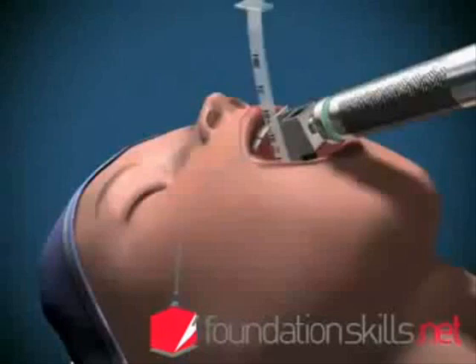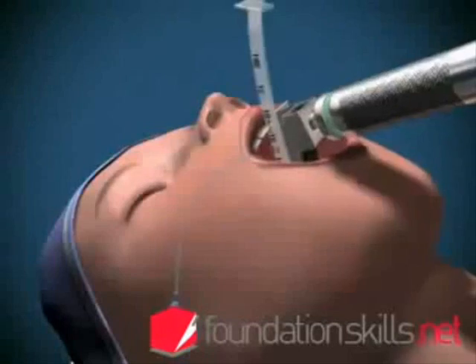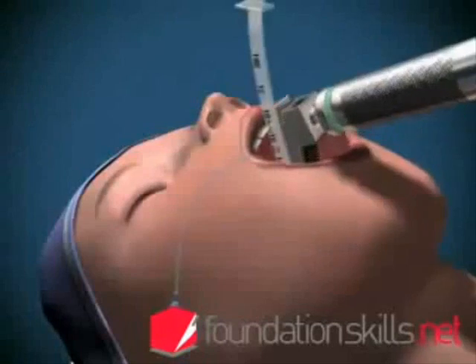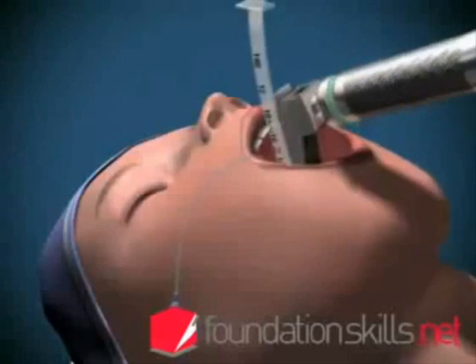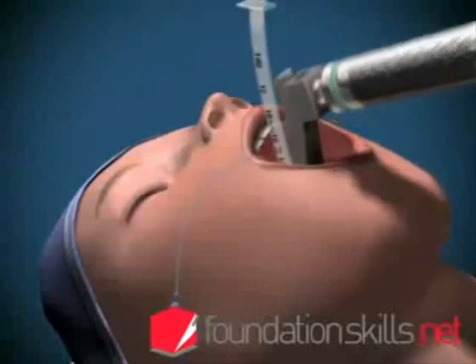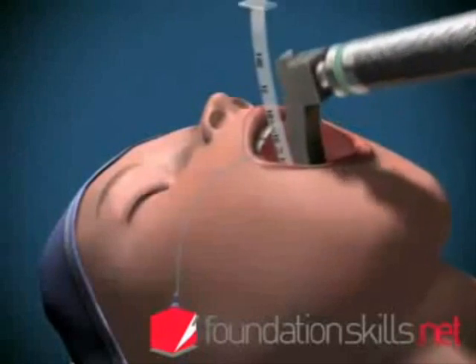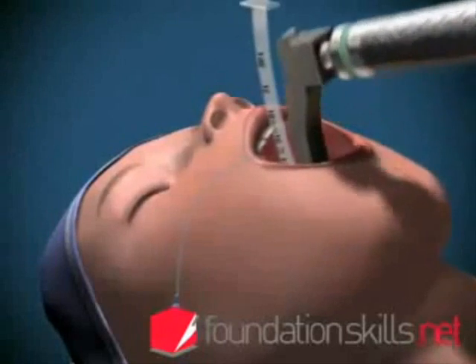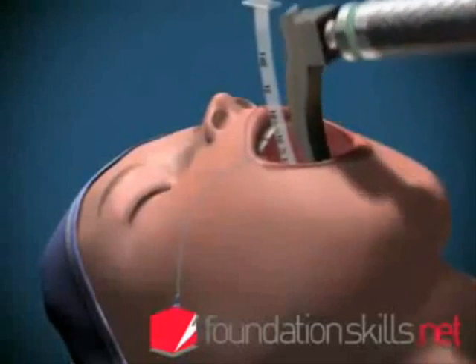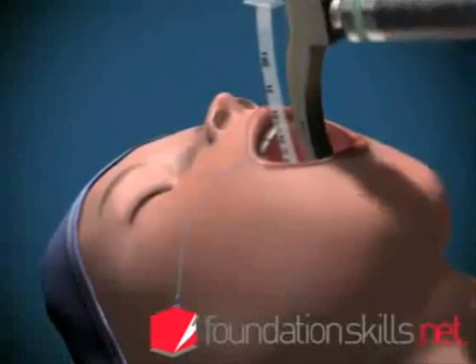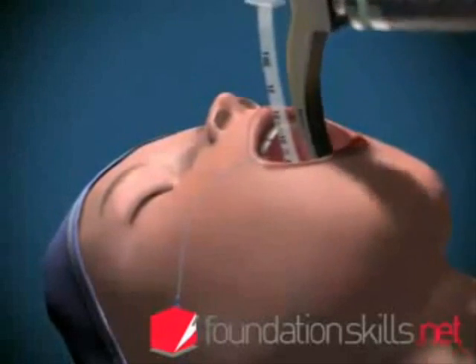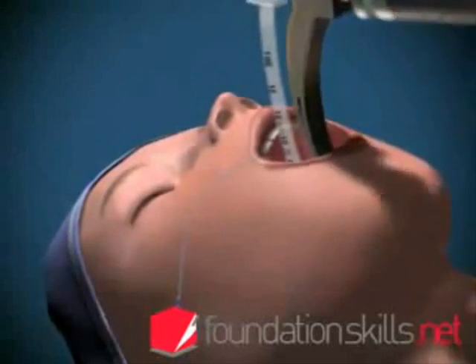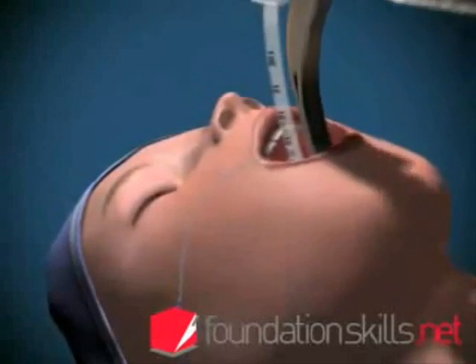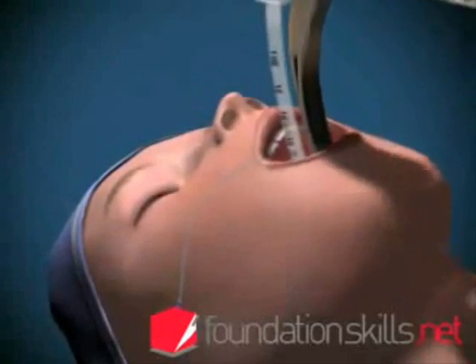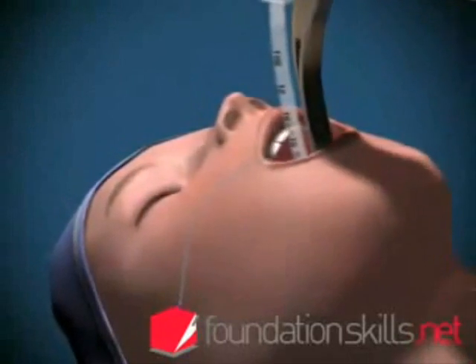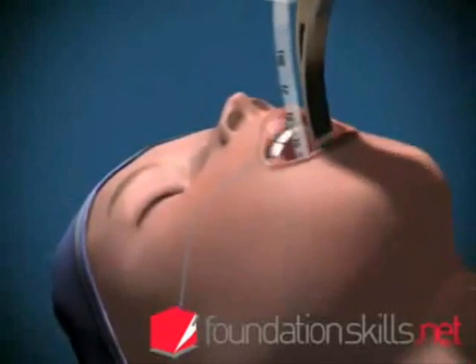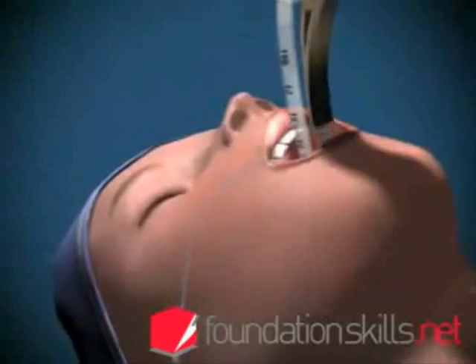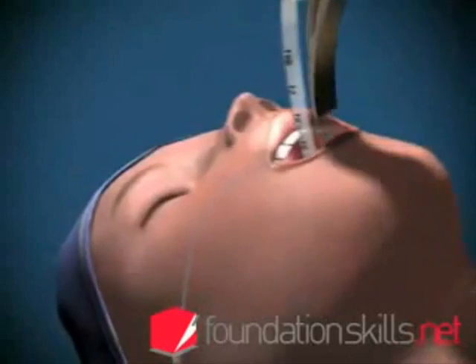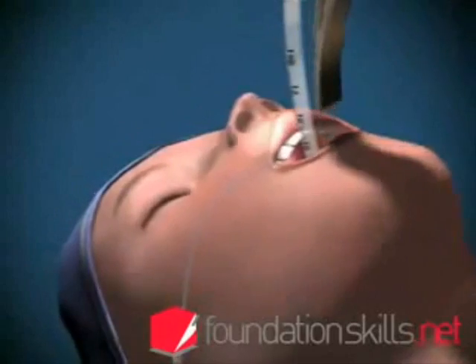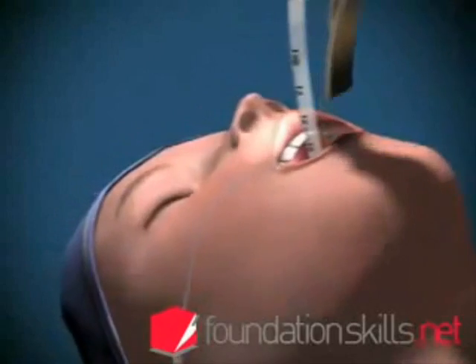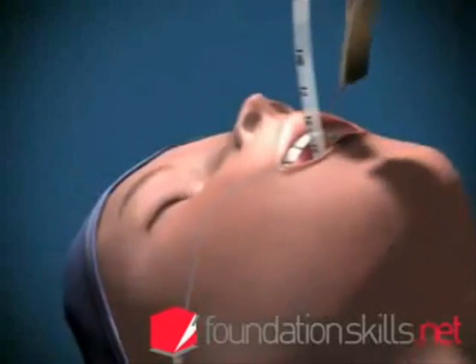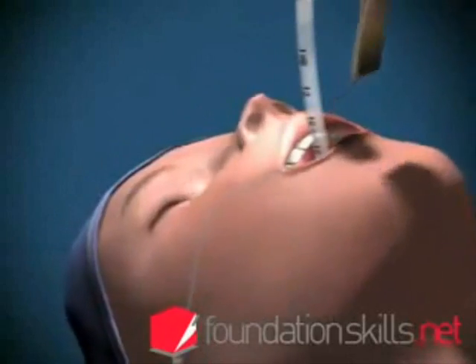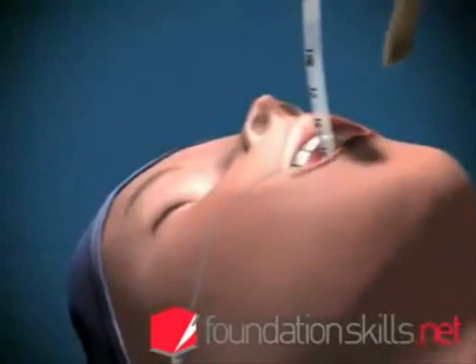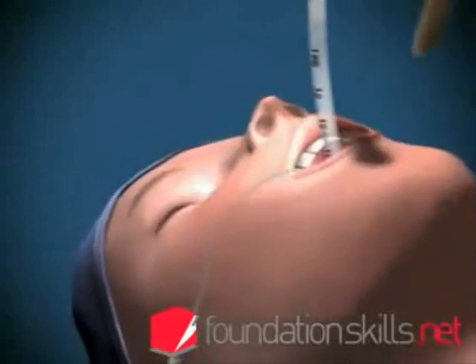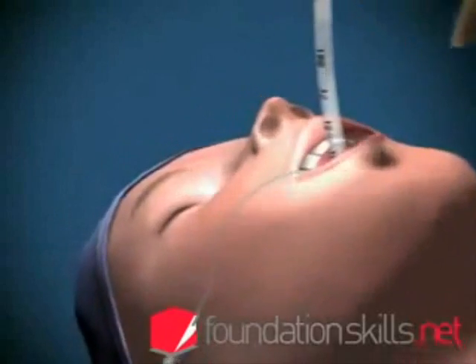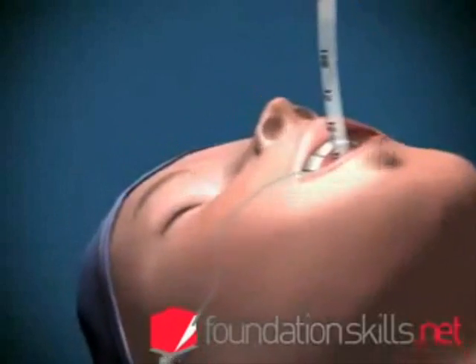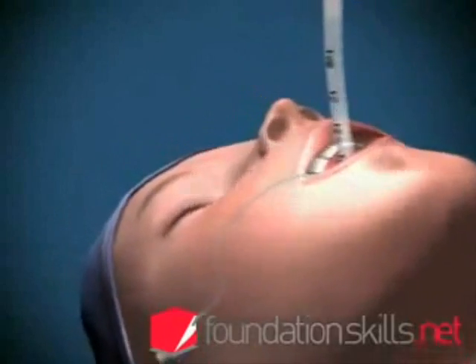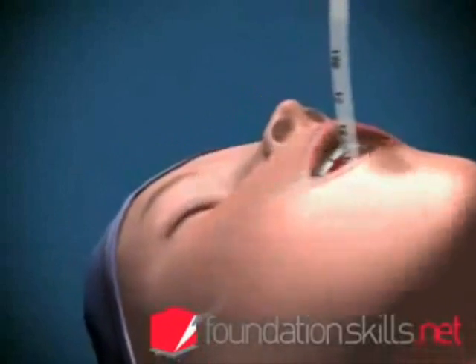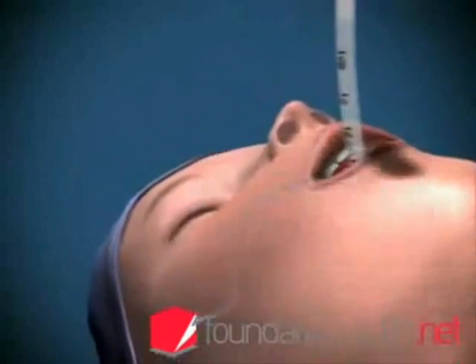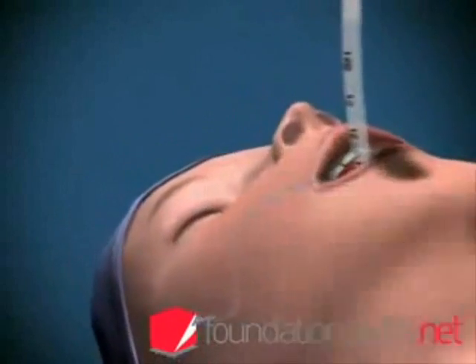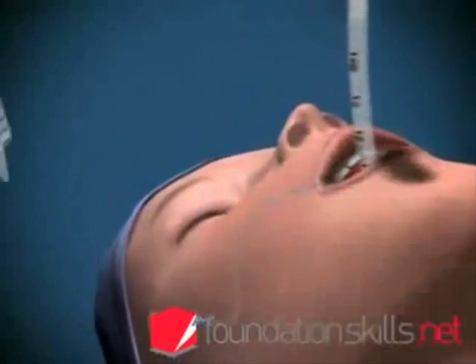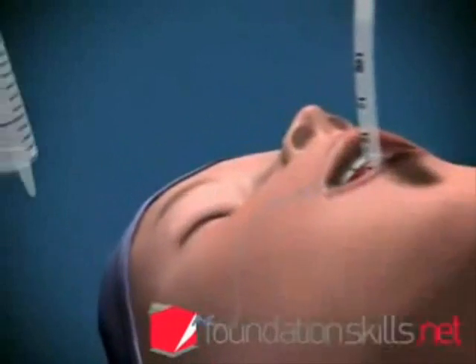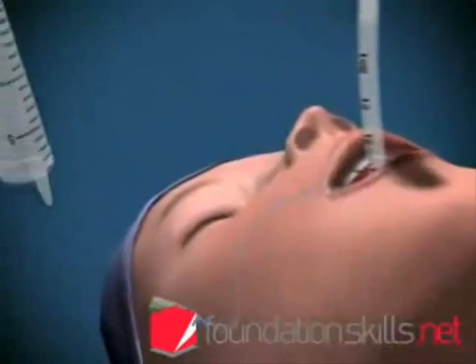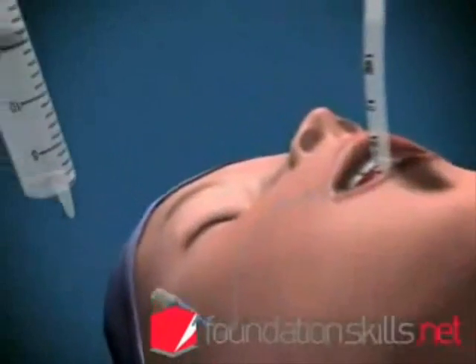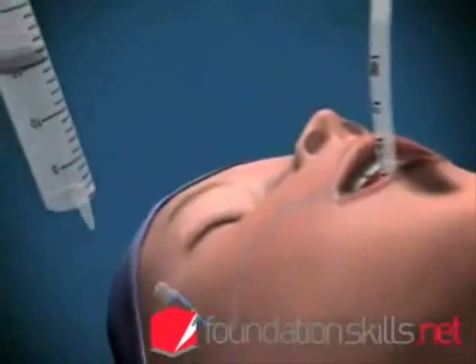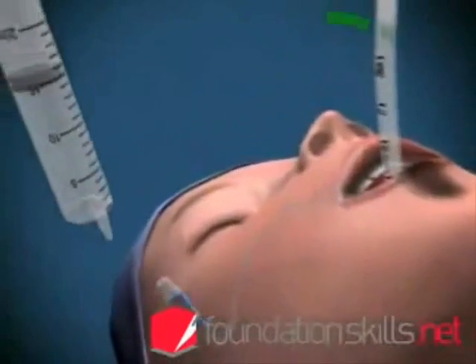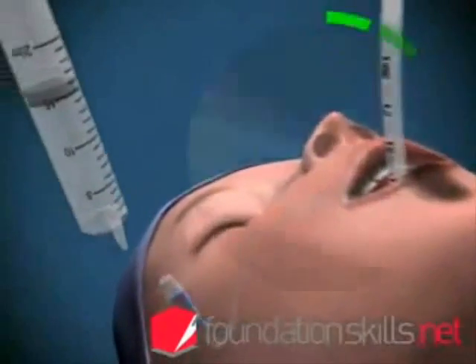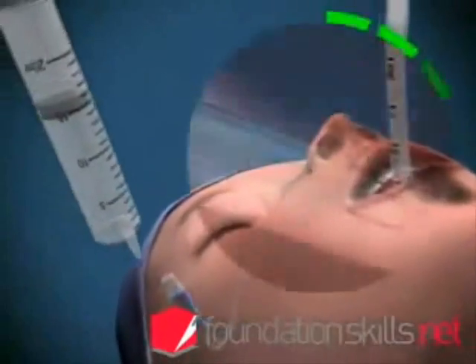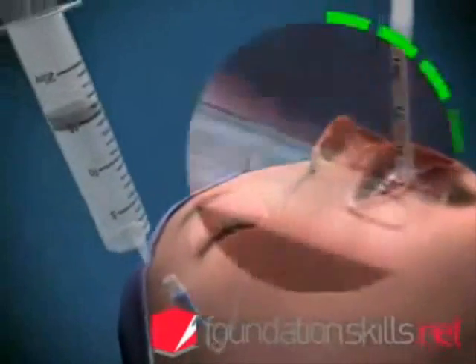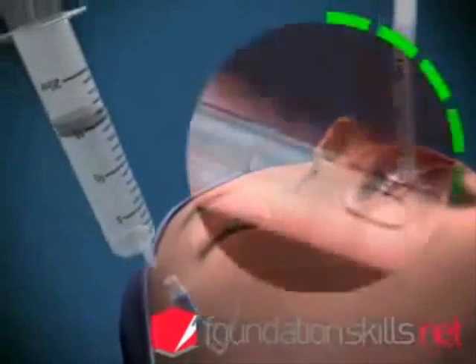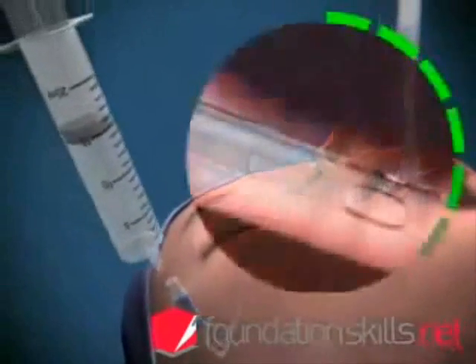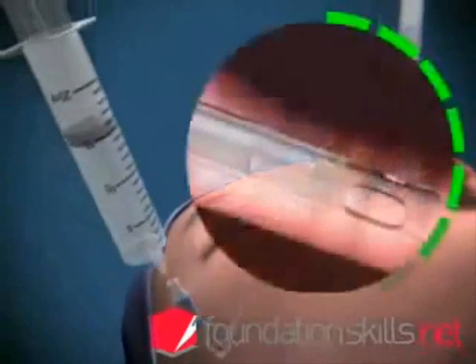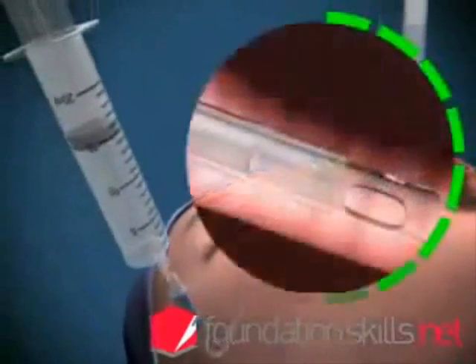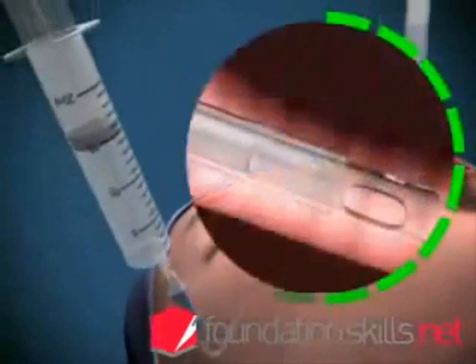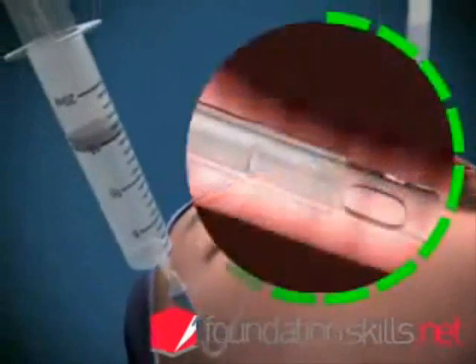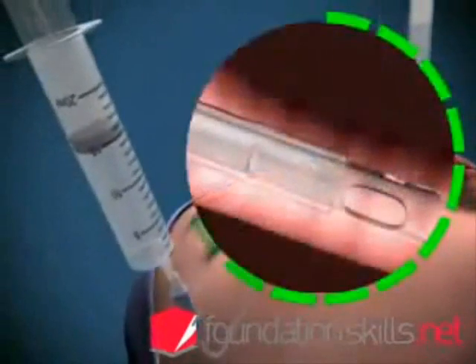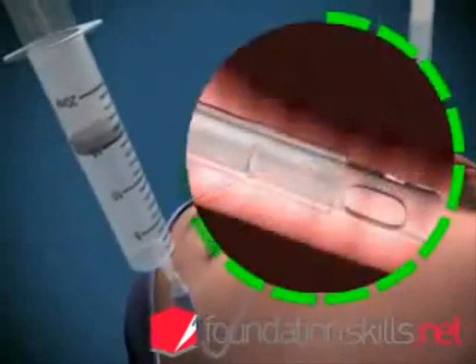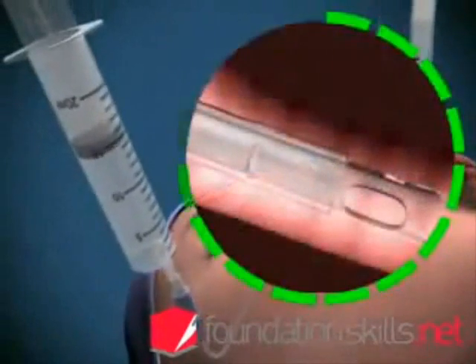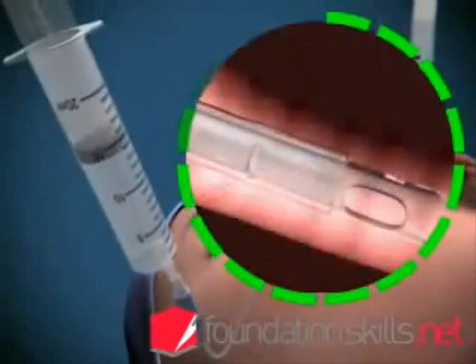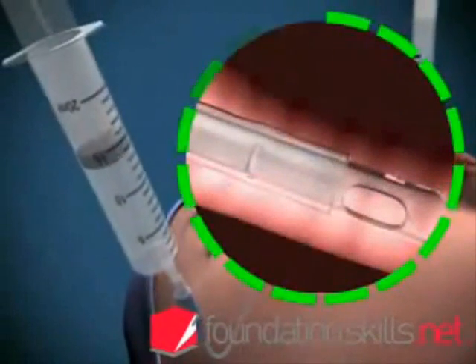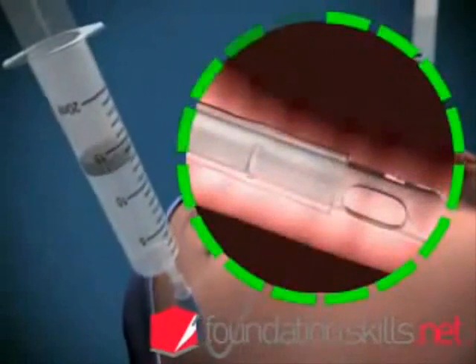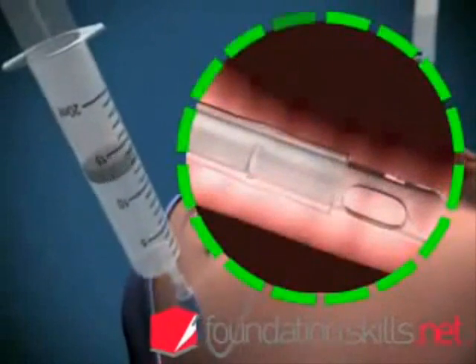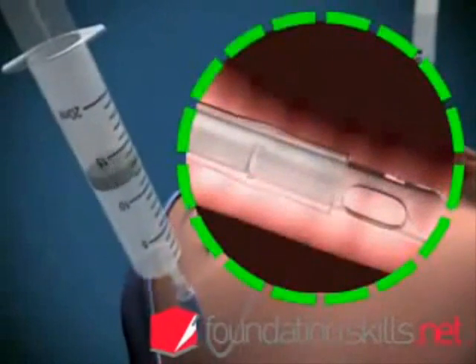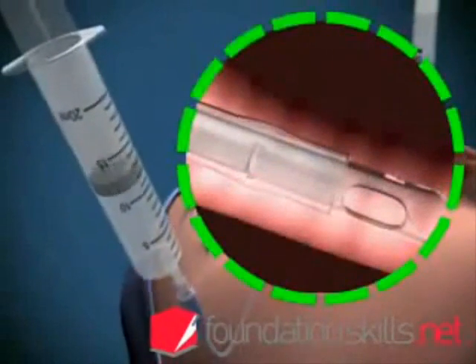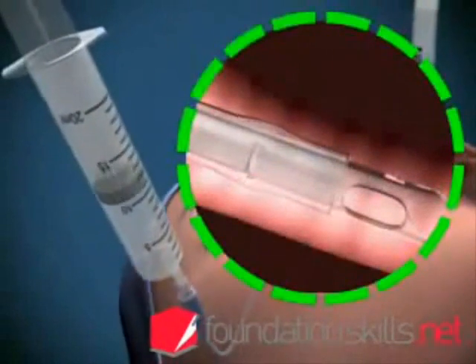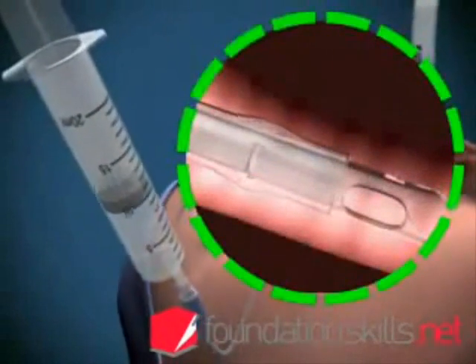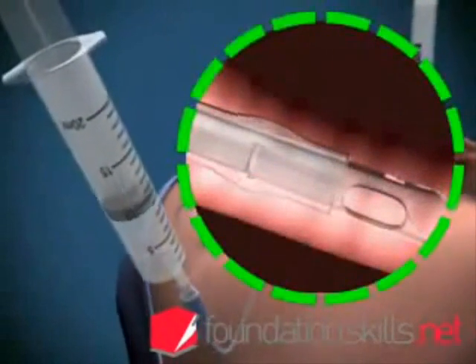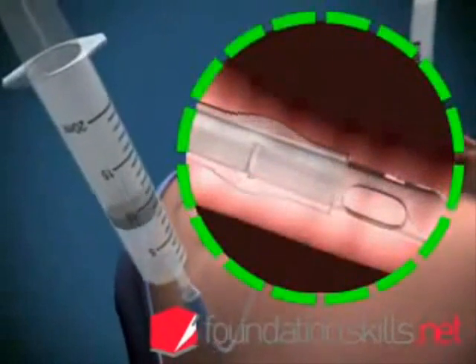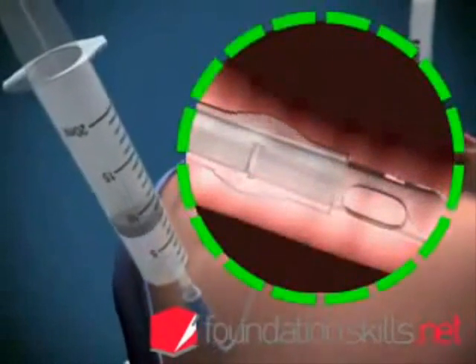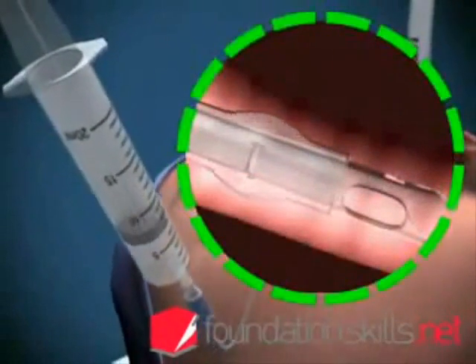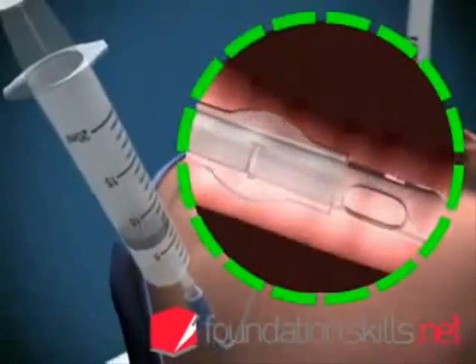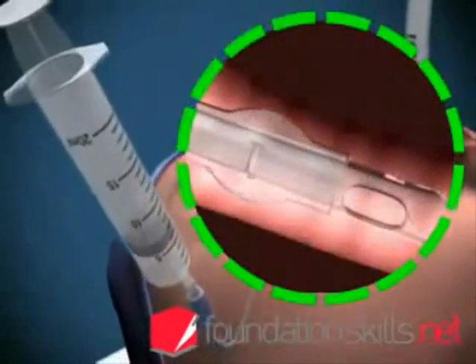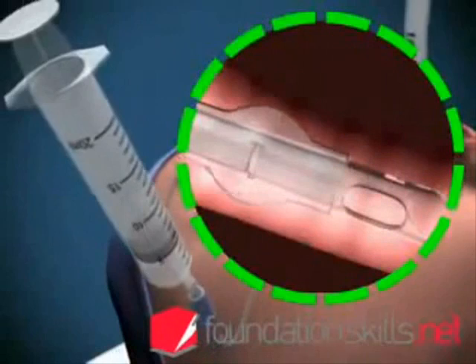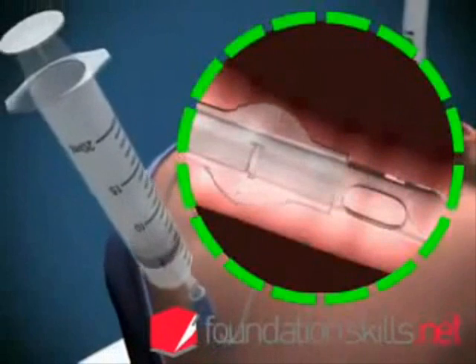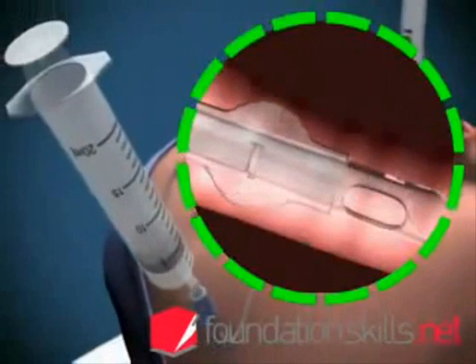Remove the laryngoscope and inflate the cuff with approximately 15 mils of air to prevent air leaking during ventilation.